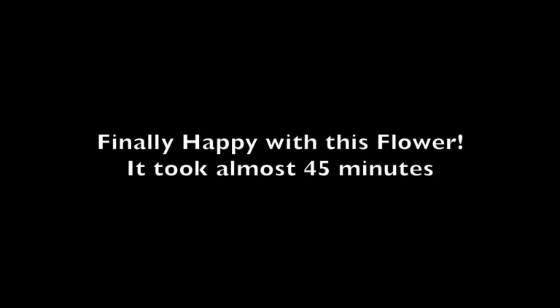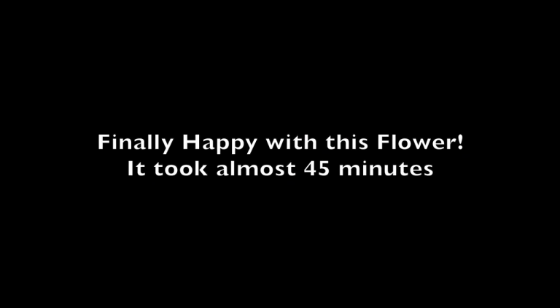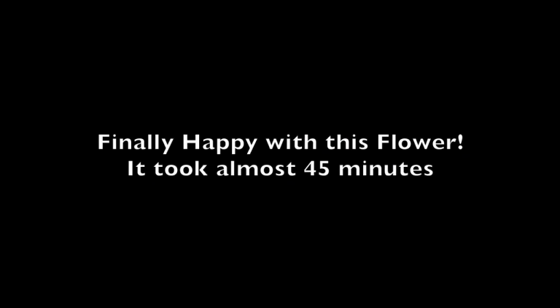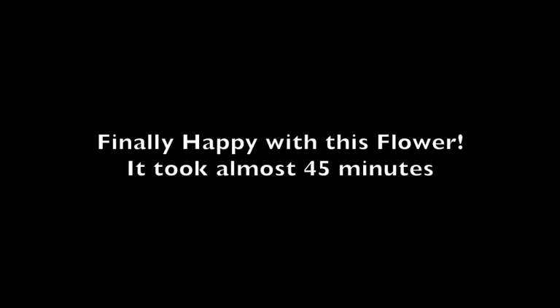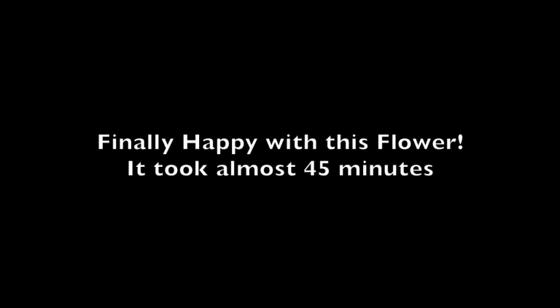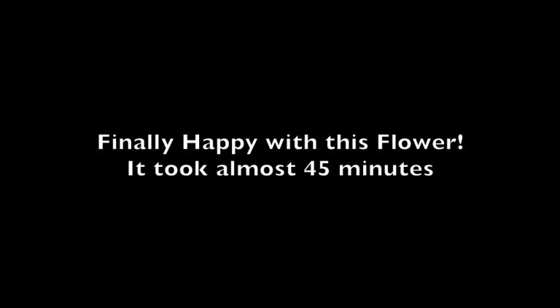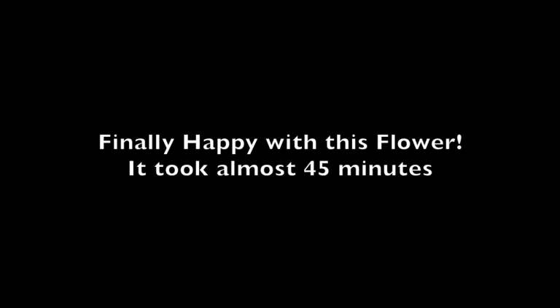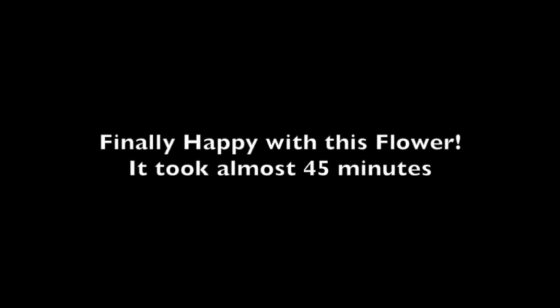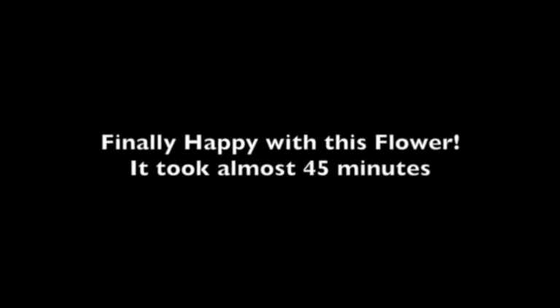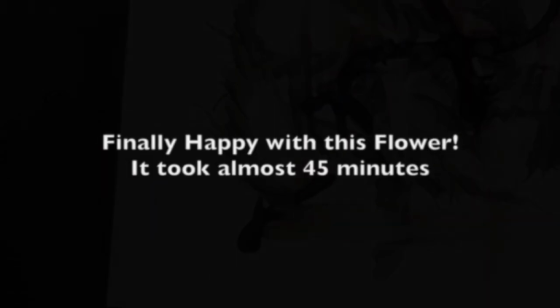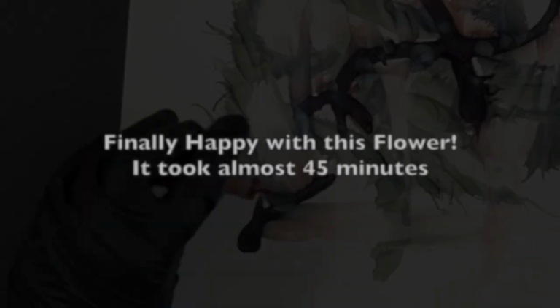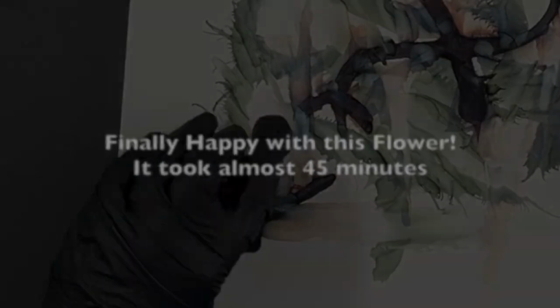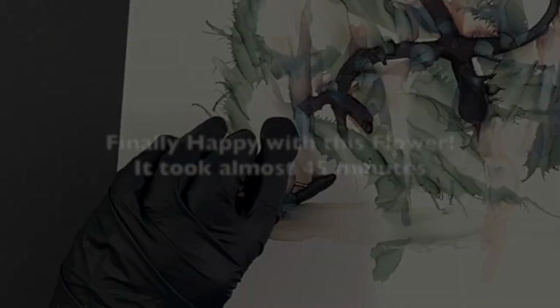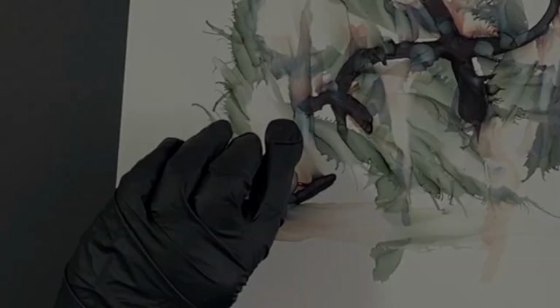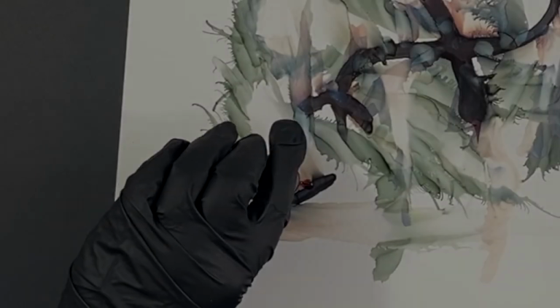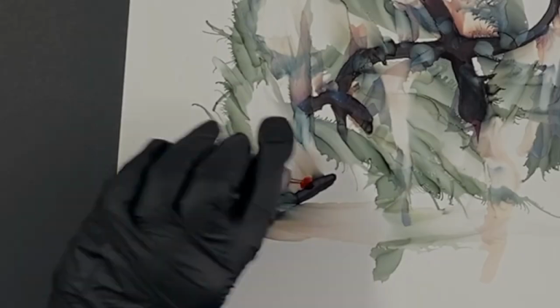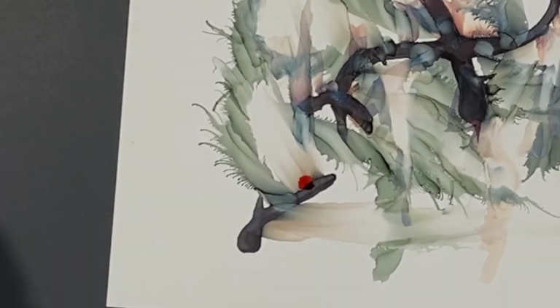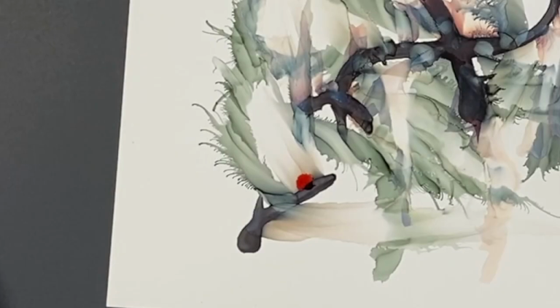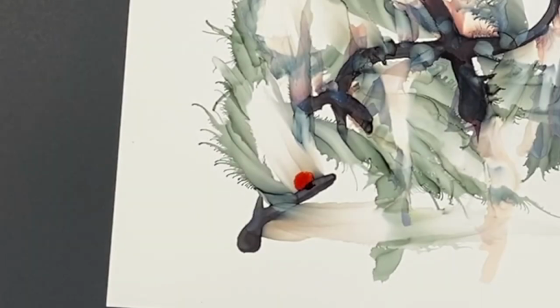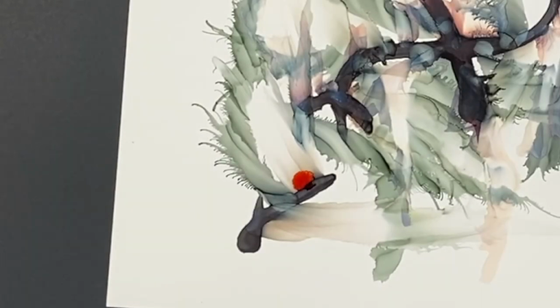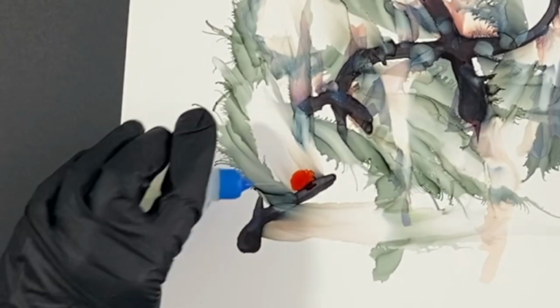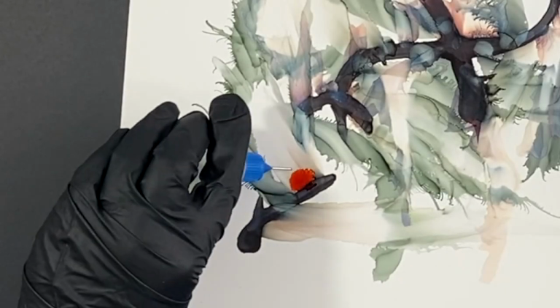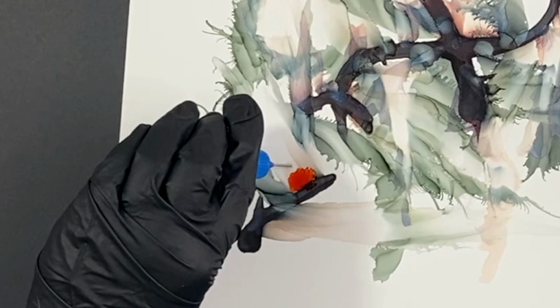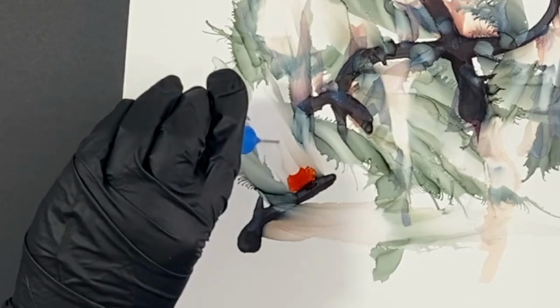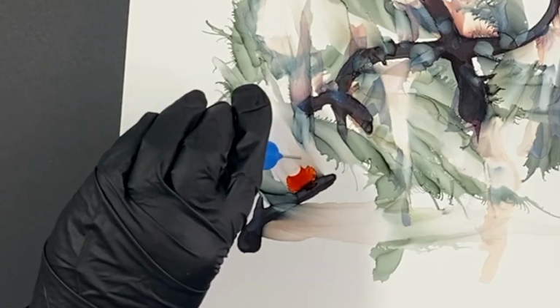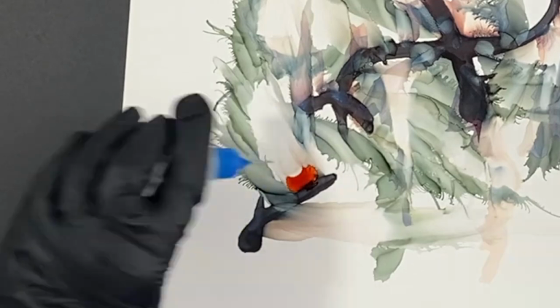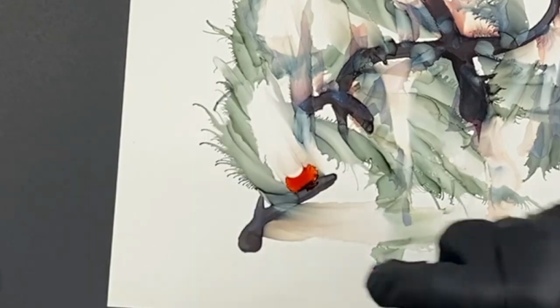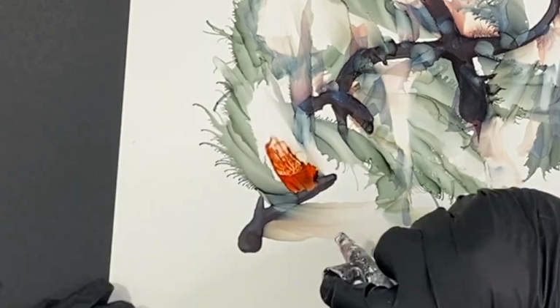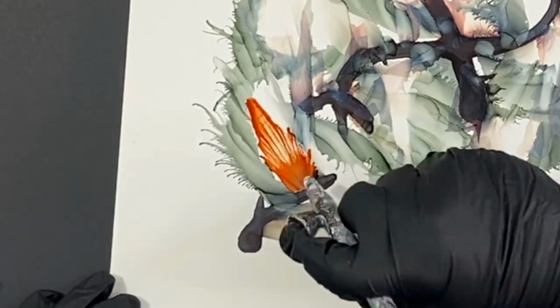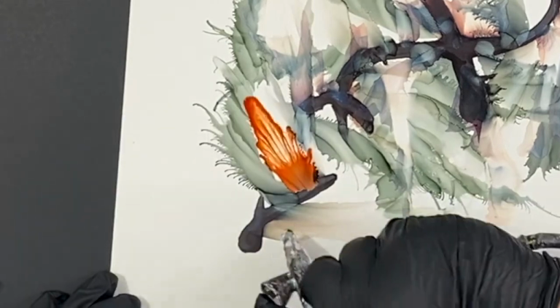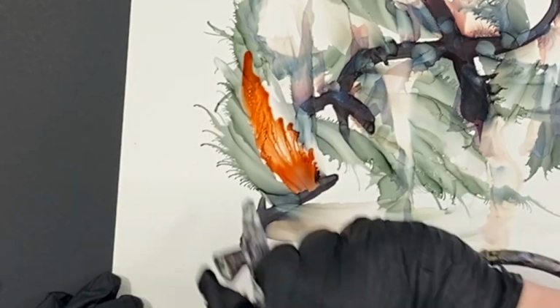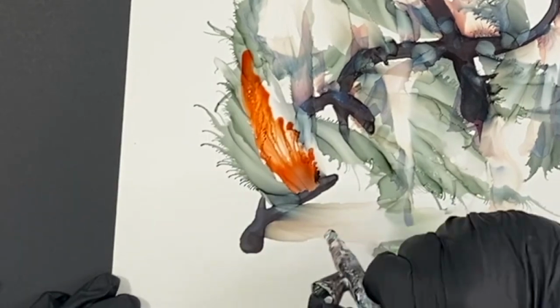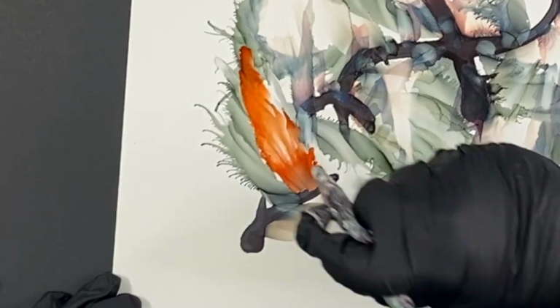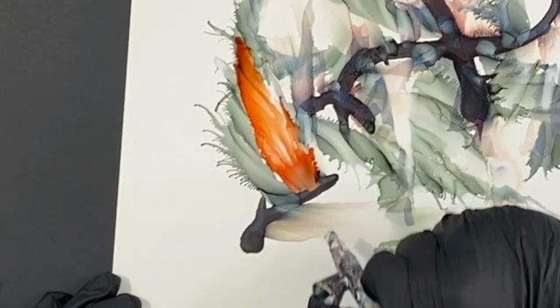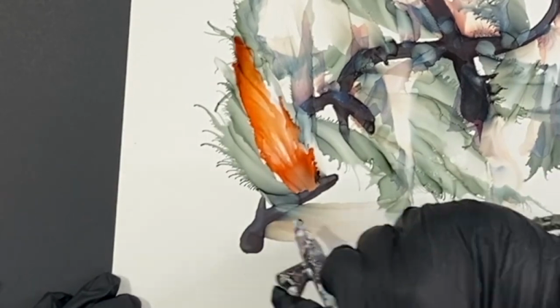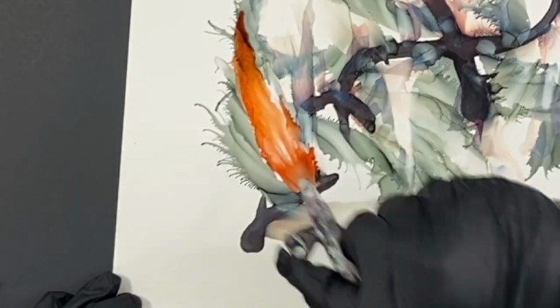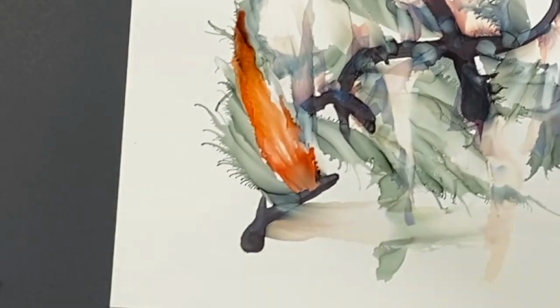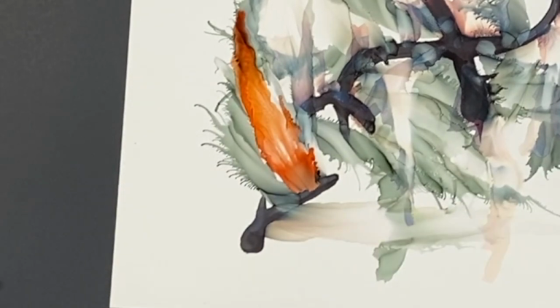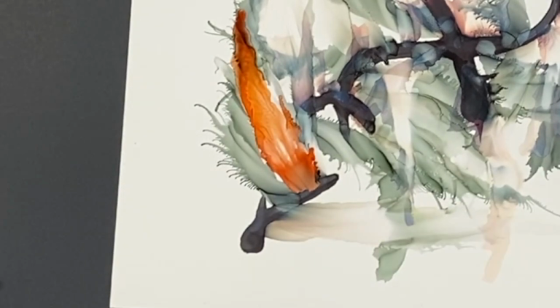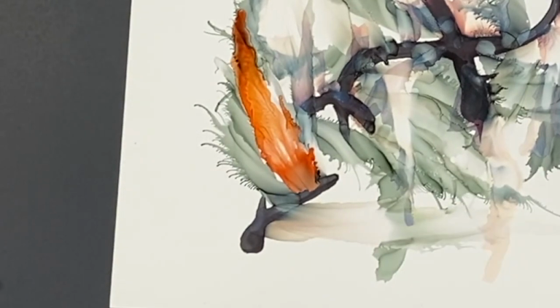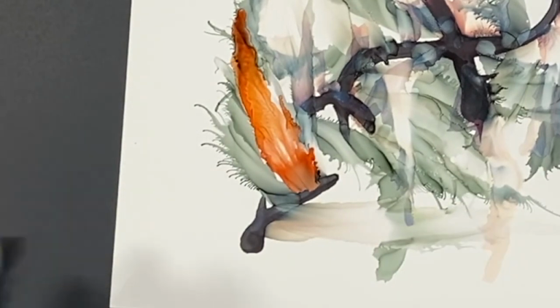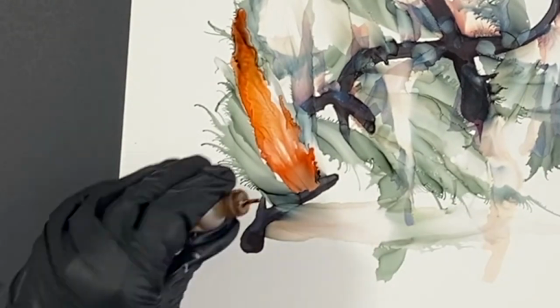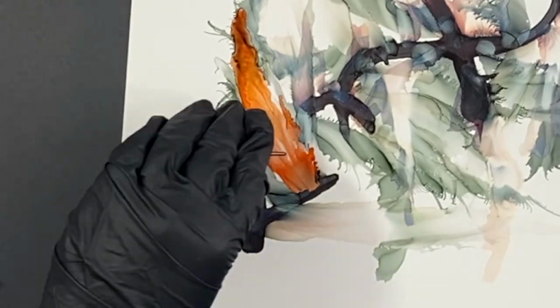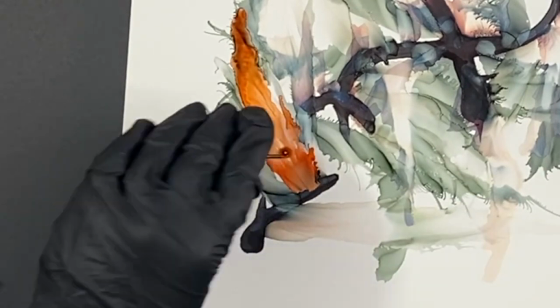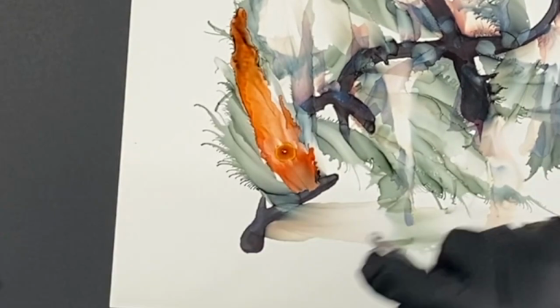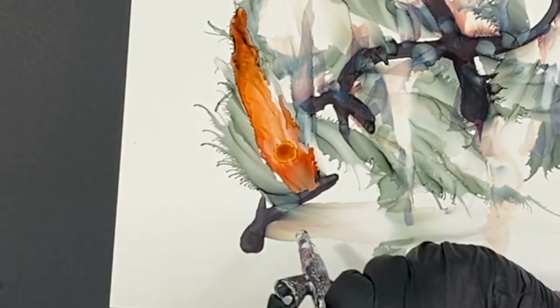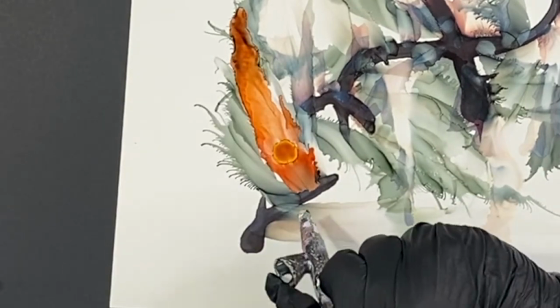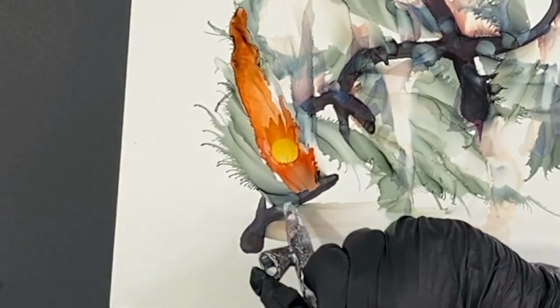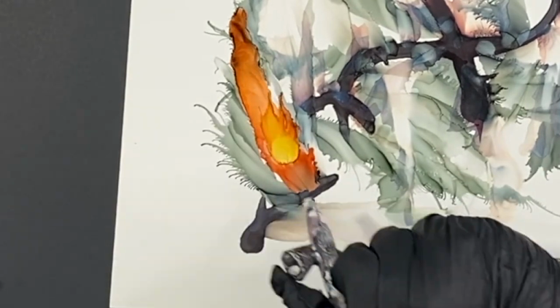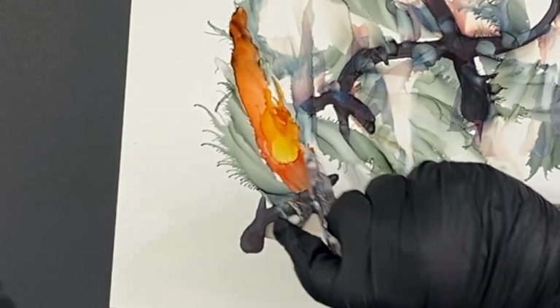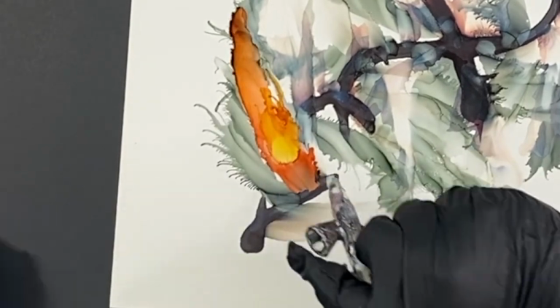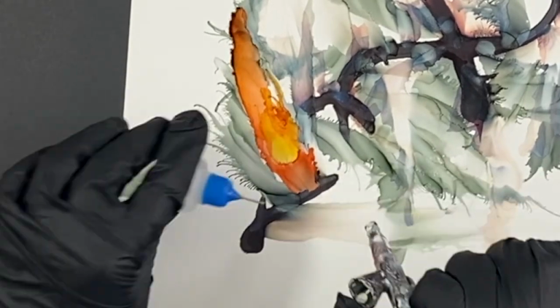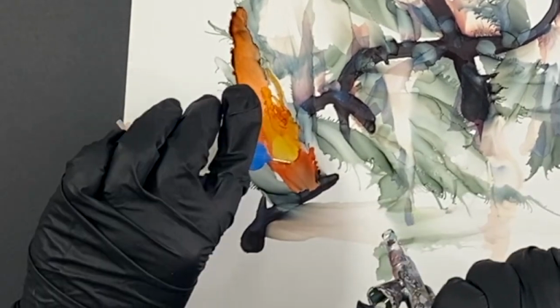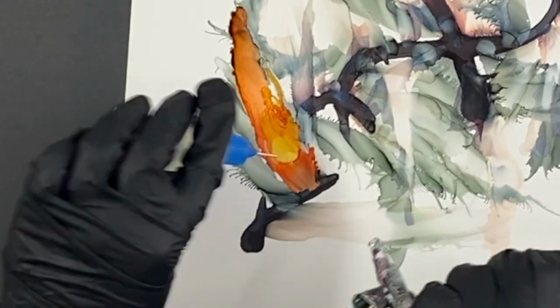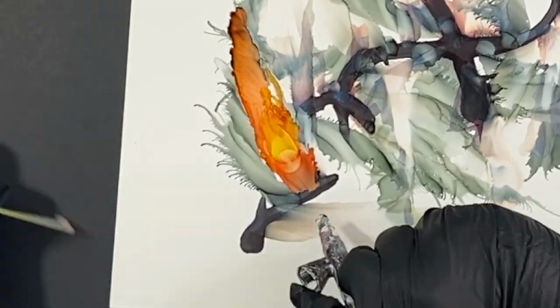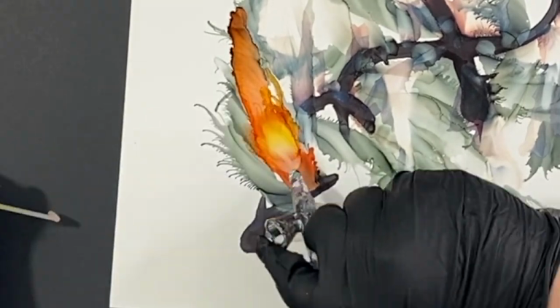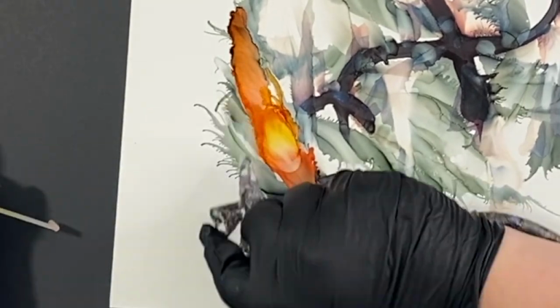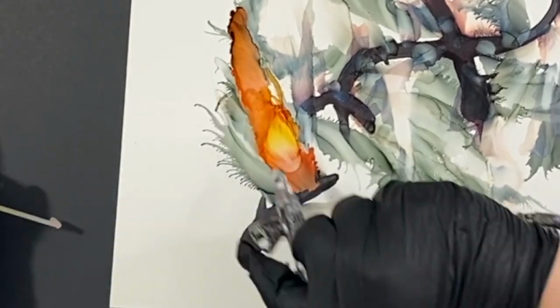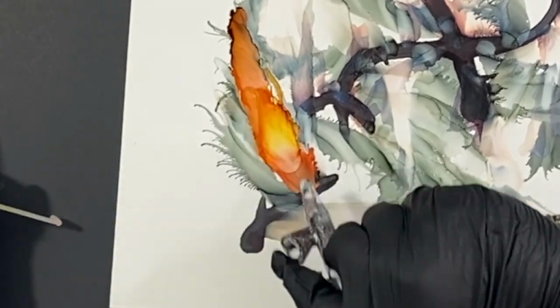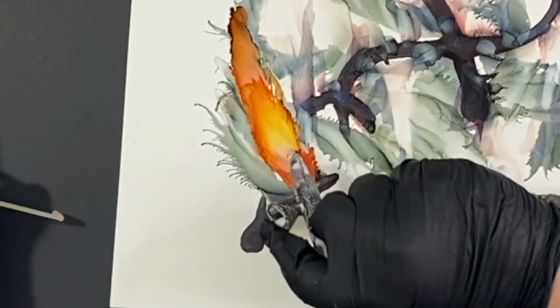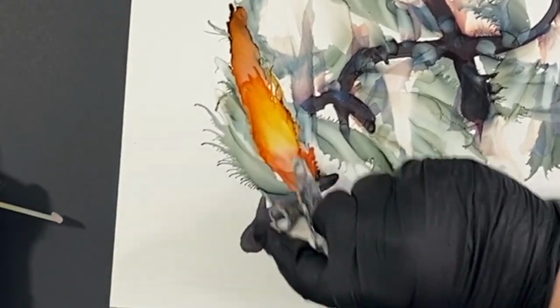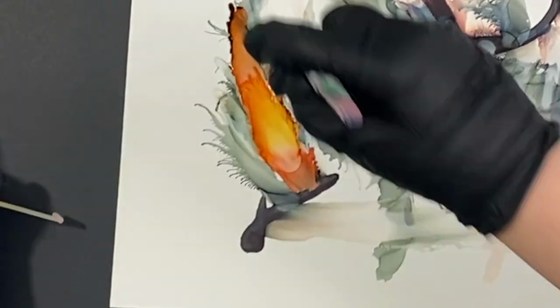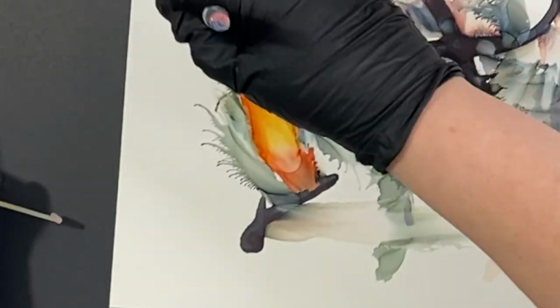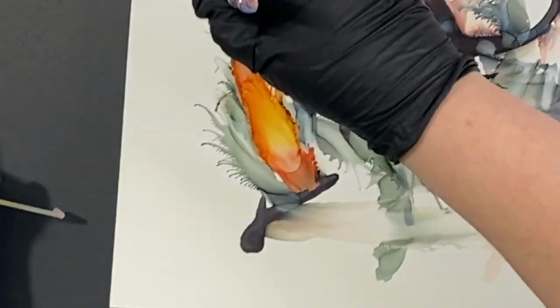This flower was about 45 minutes. So it doesn't always happen quickly, but I do like the way it ended up turning out.